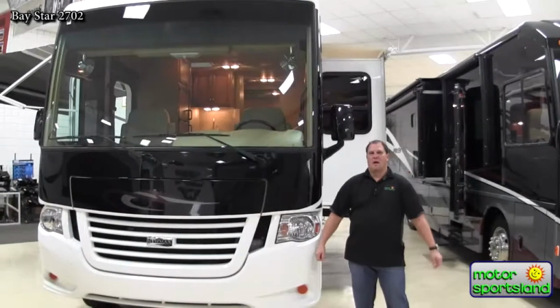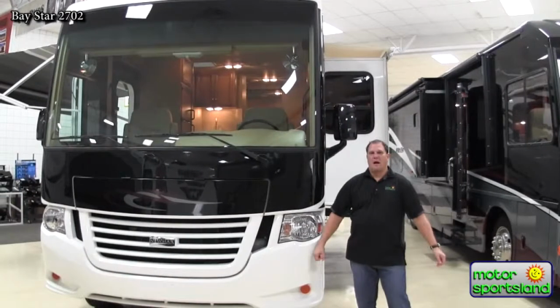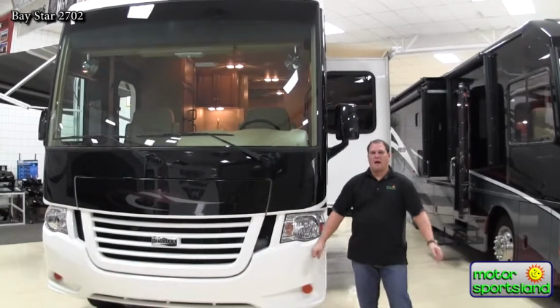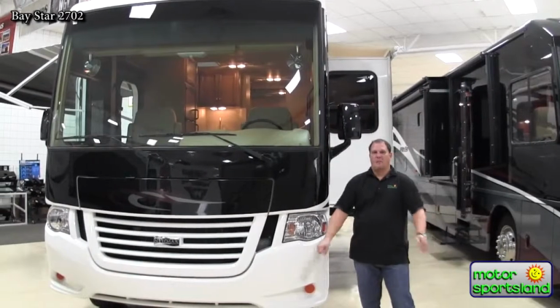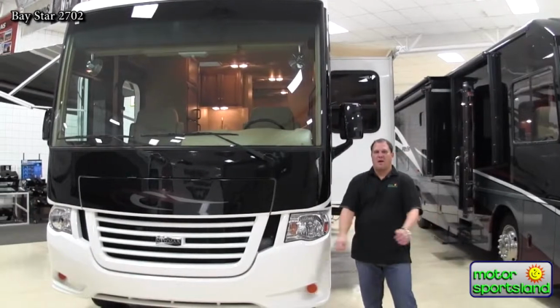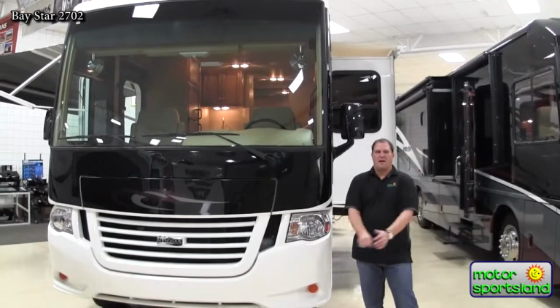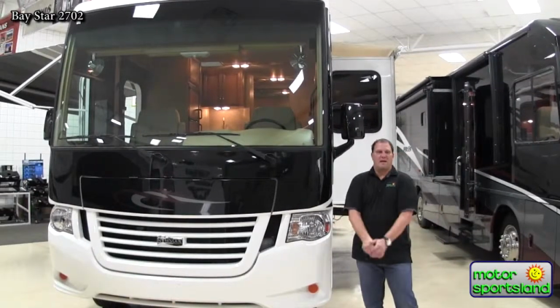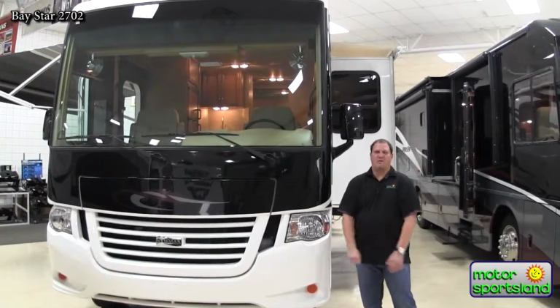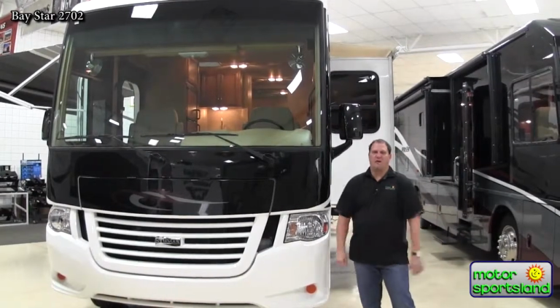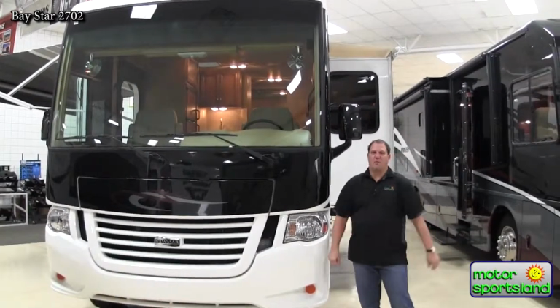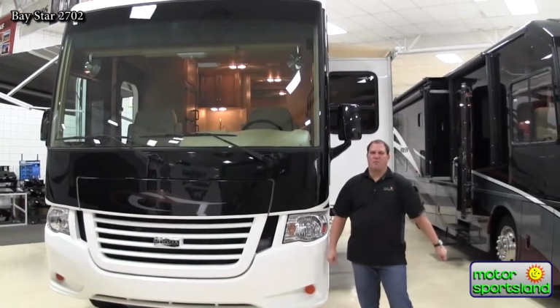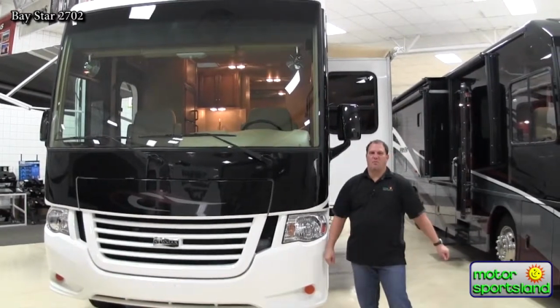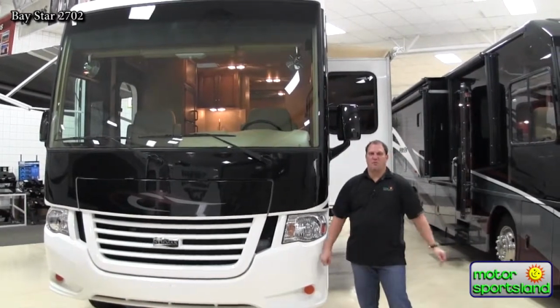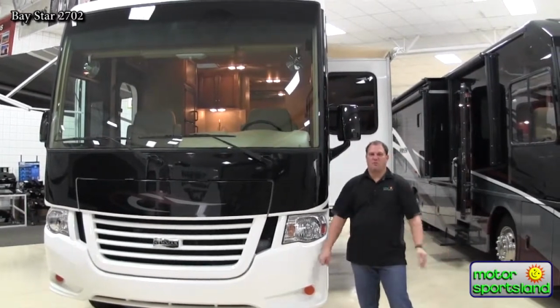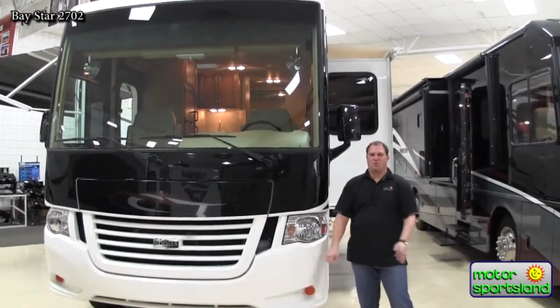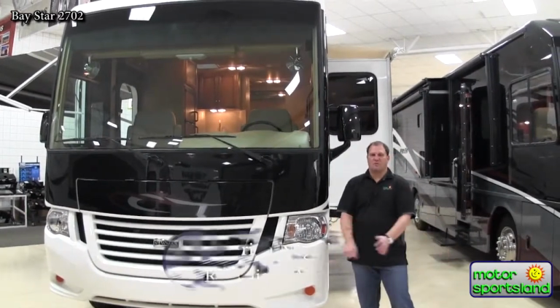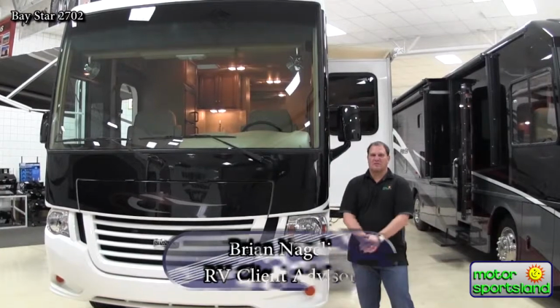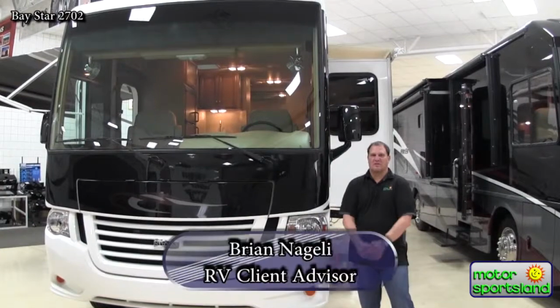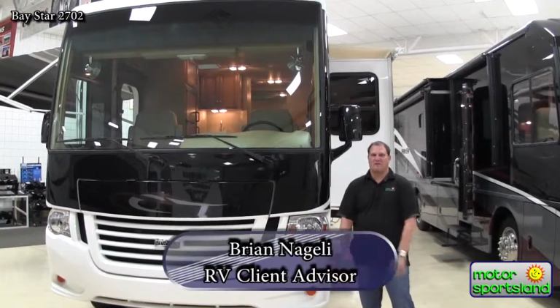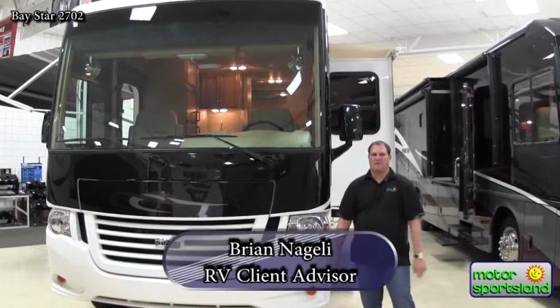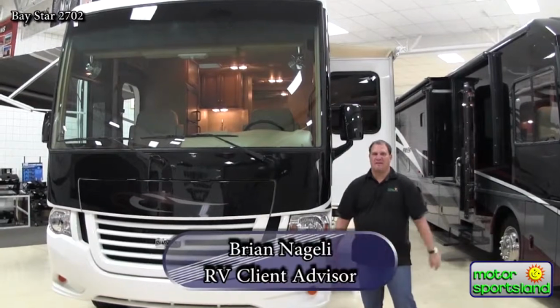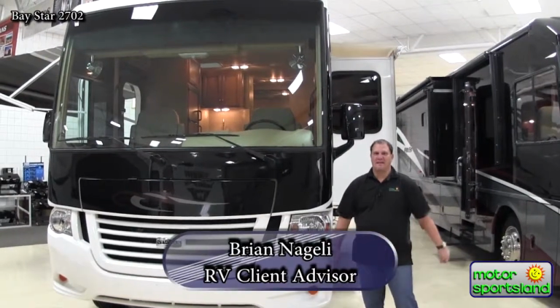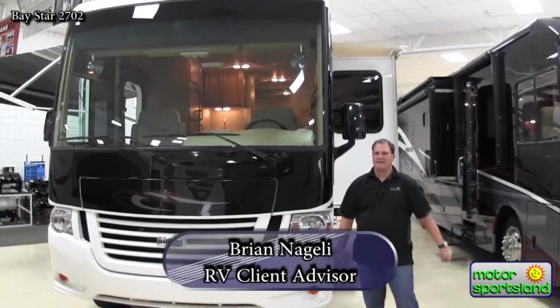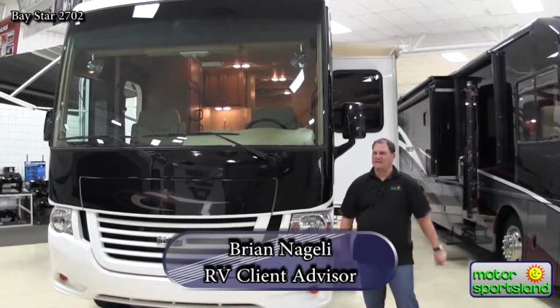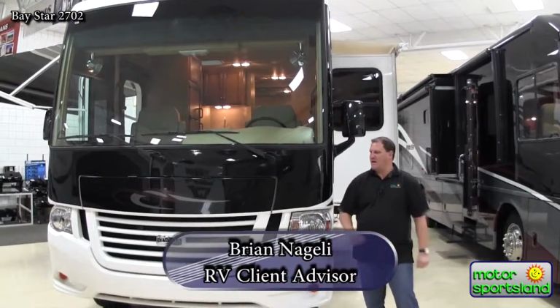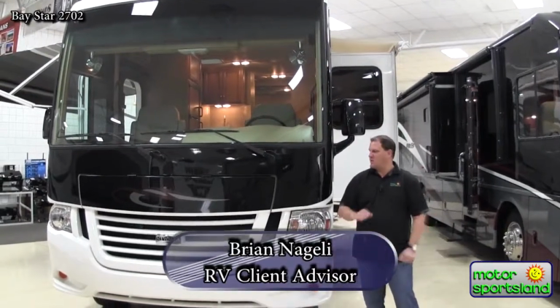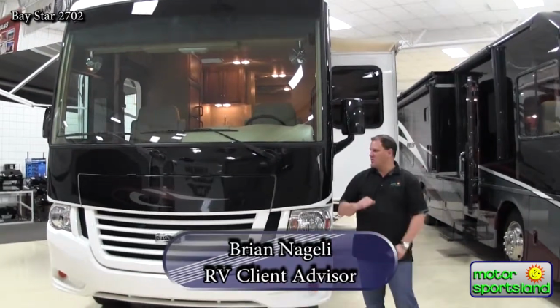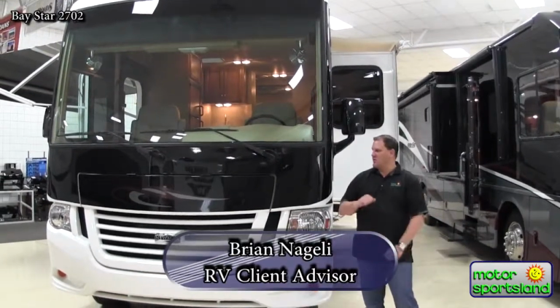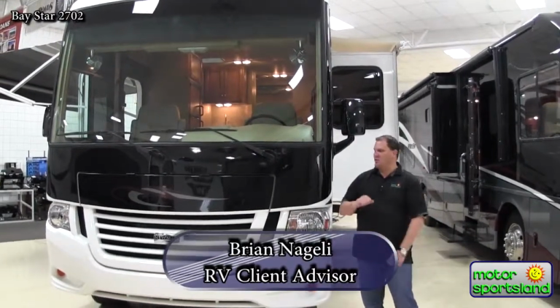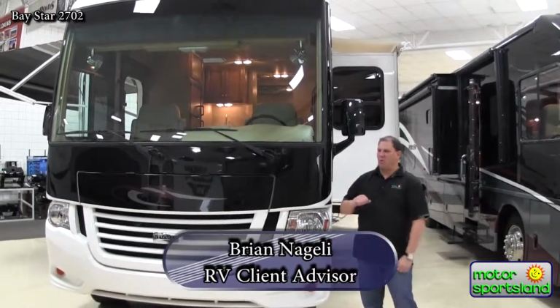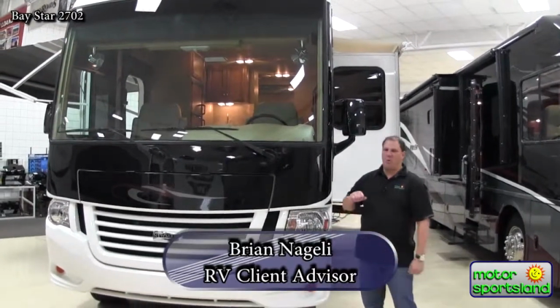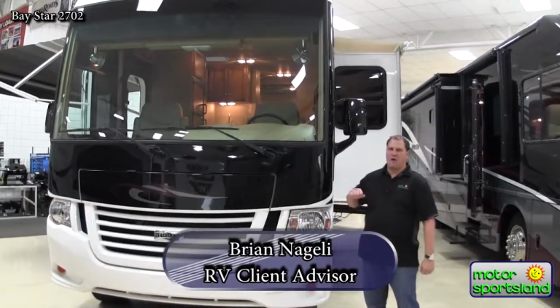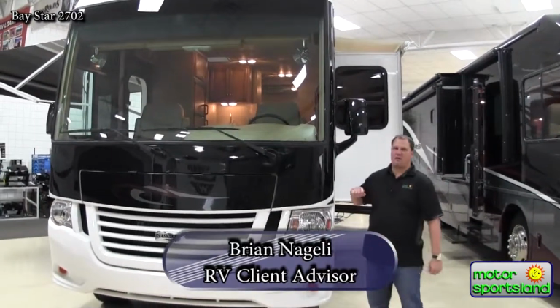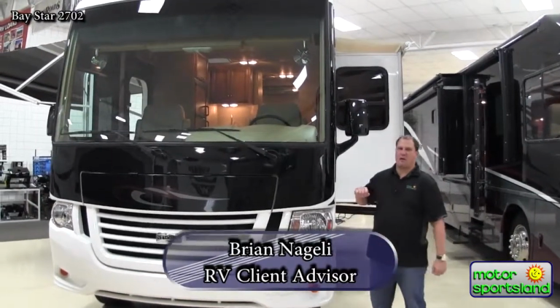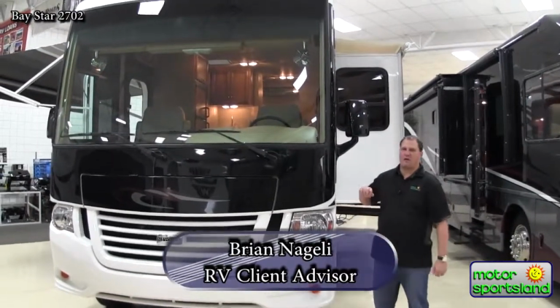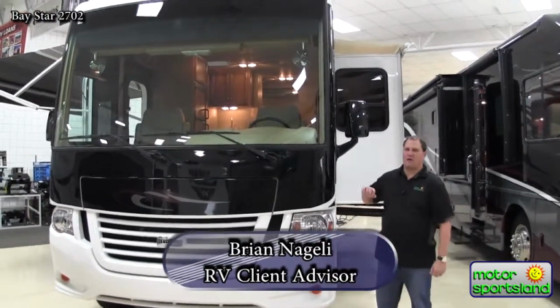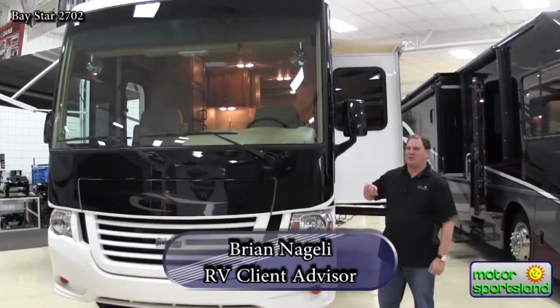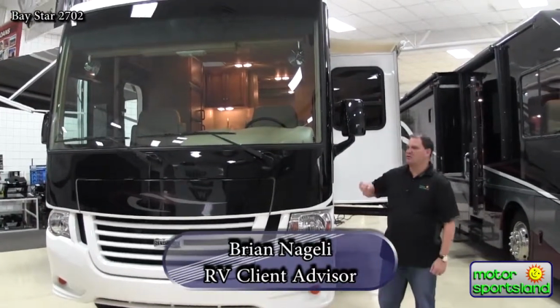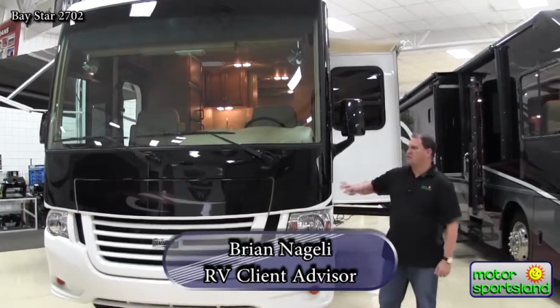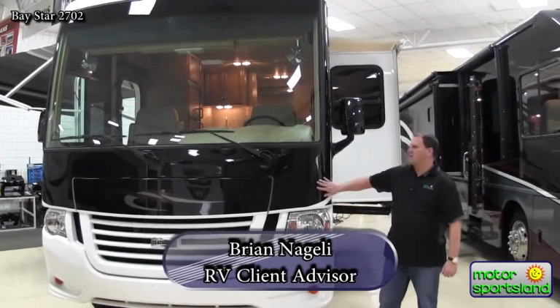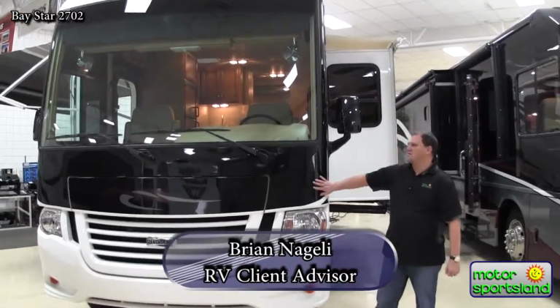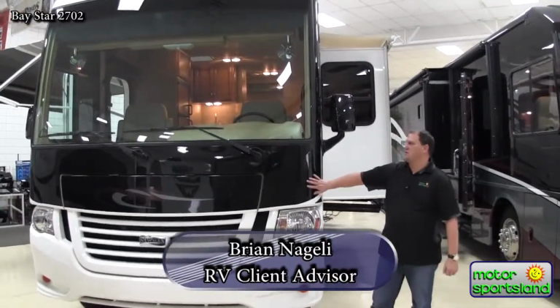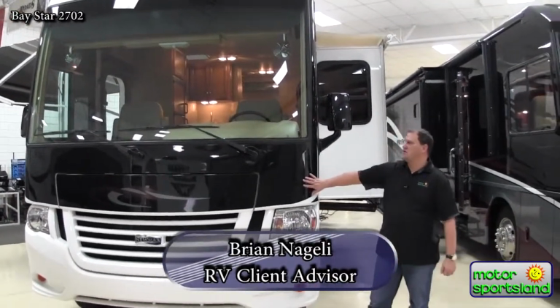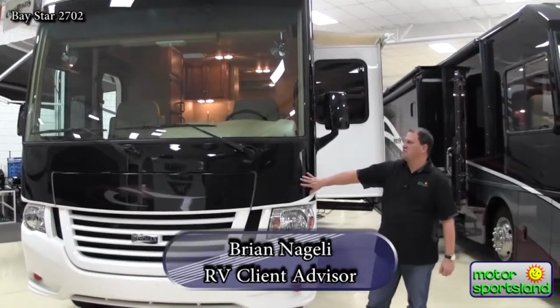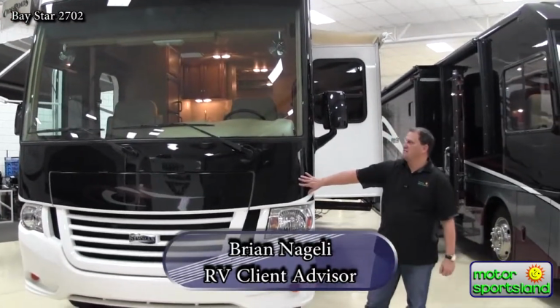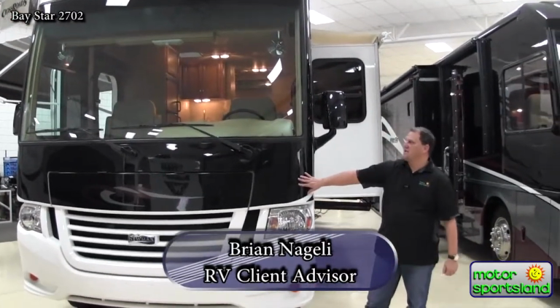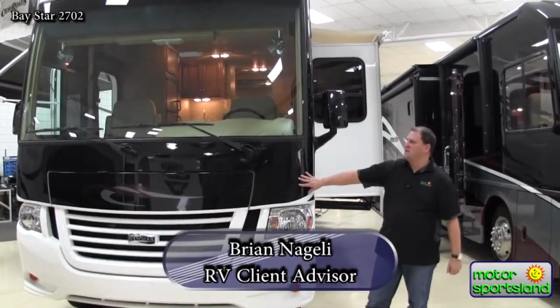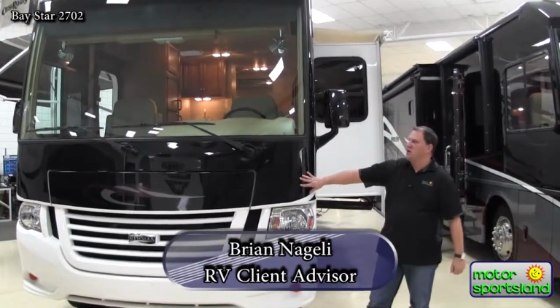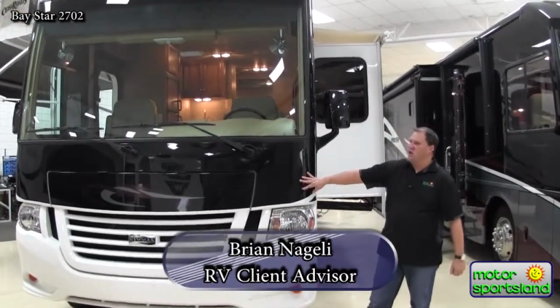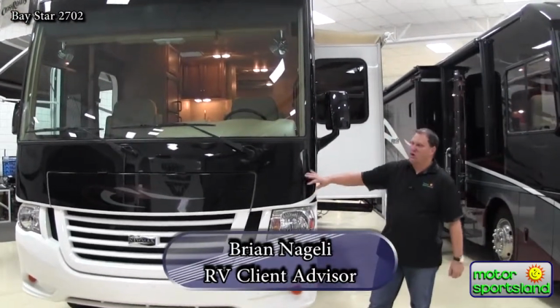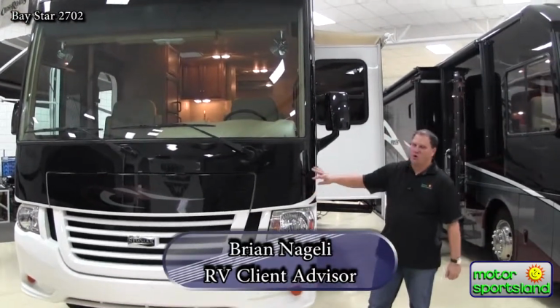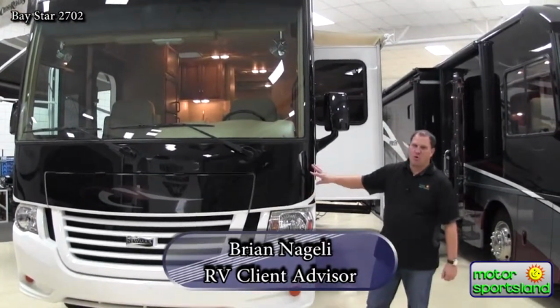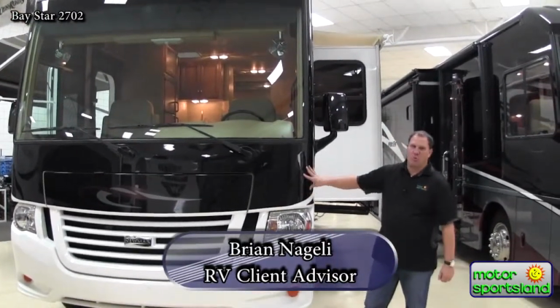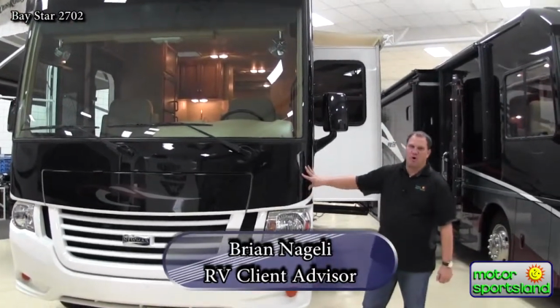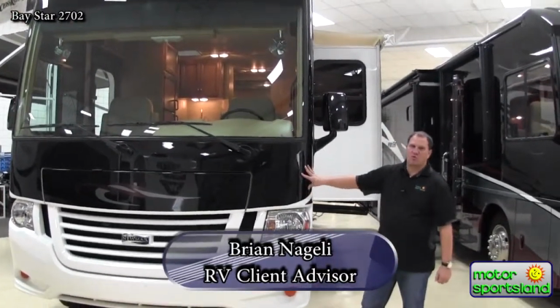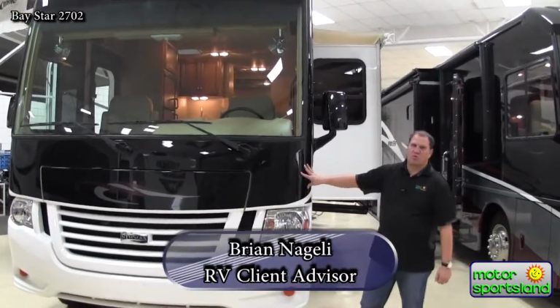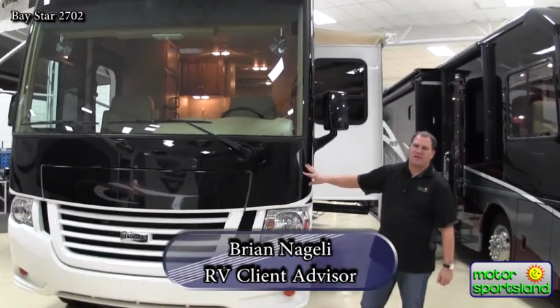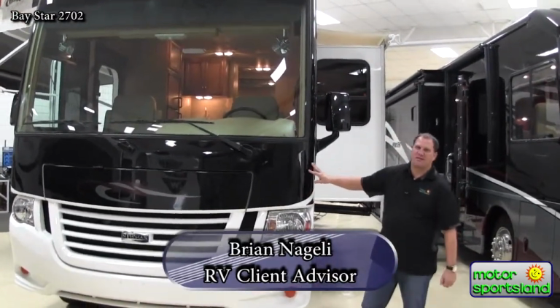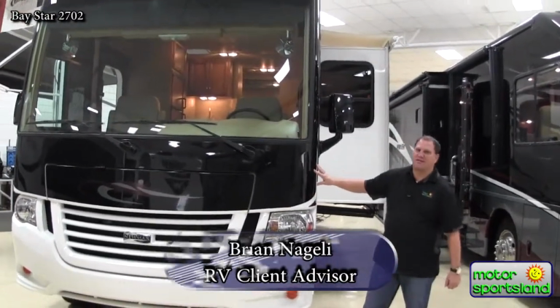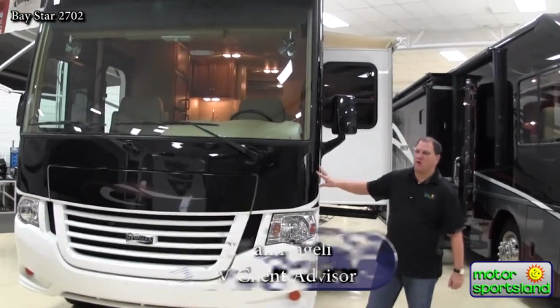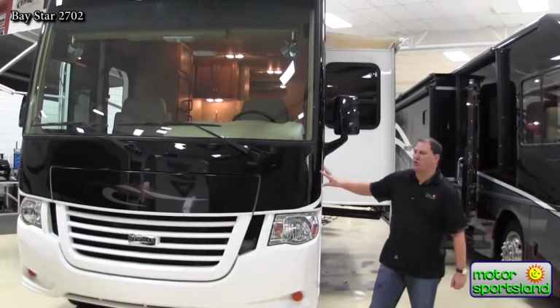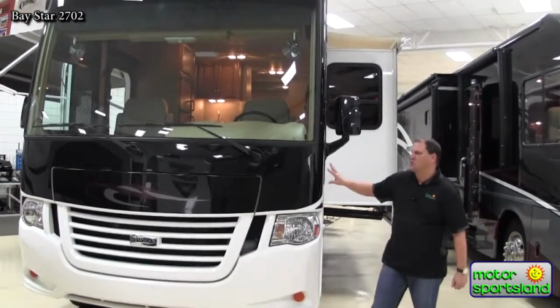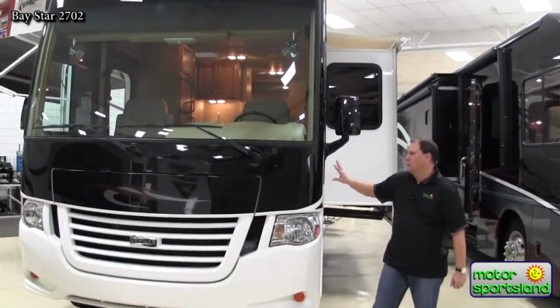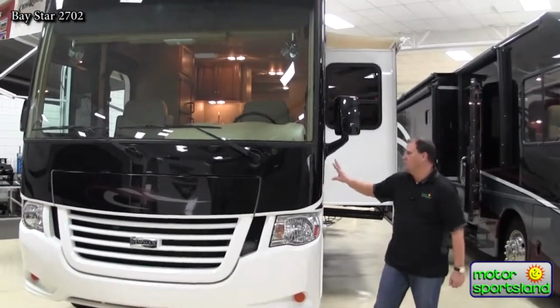Hi, I'm Brian Negui. I'm with Motor Sportsland RV and today we're going to do a walk around on a 2013 Newmar 2702.